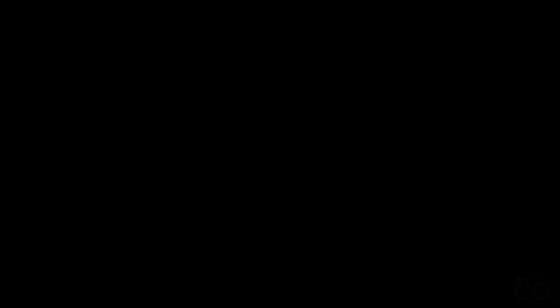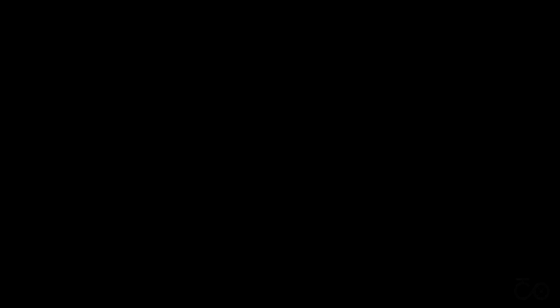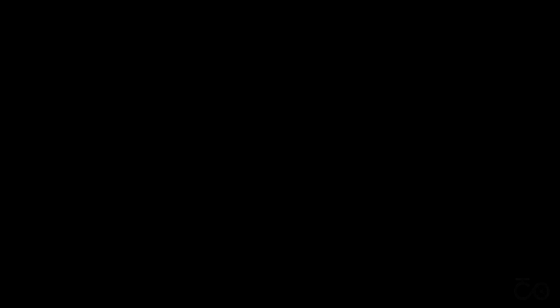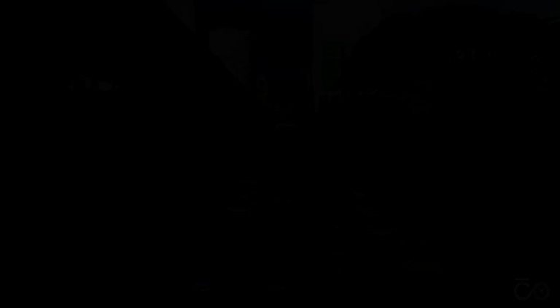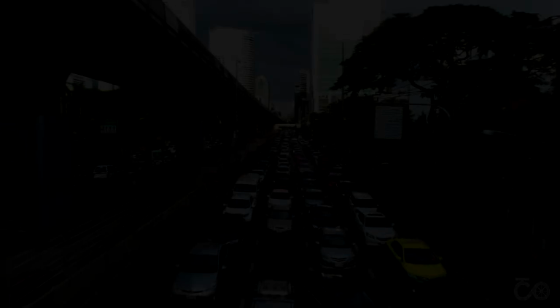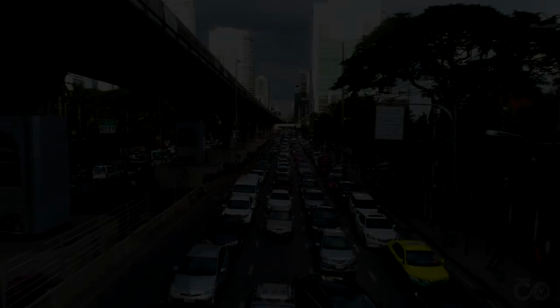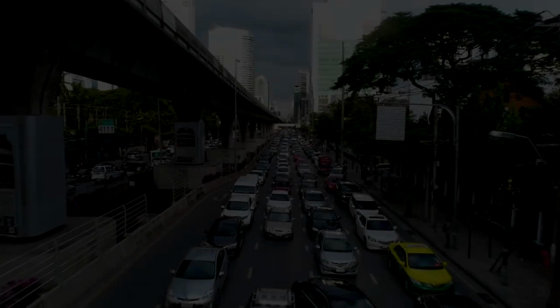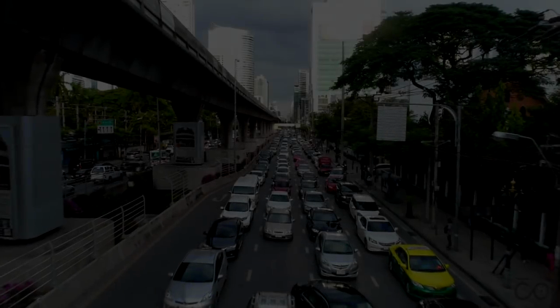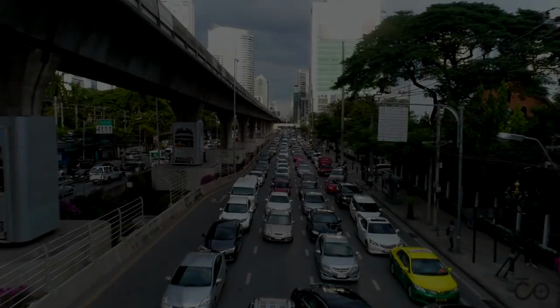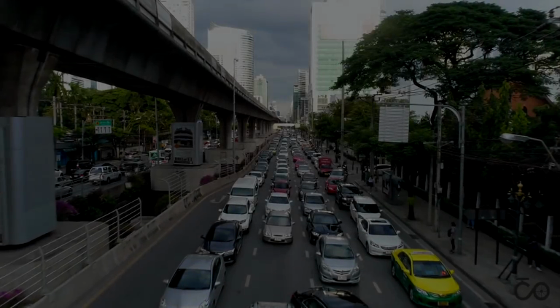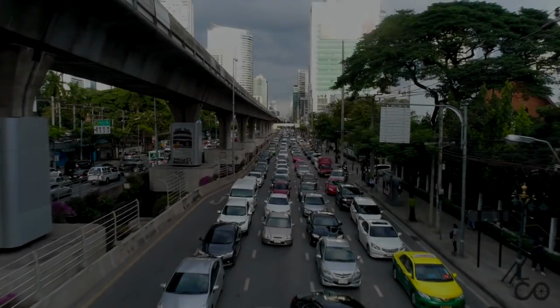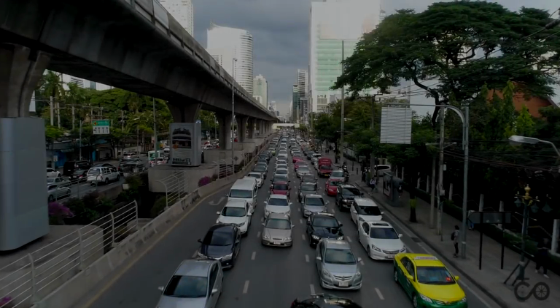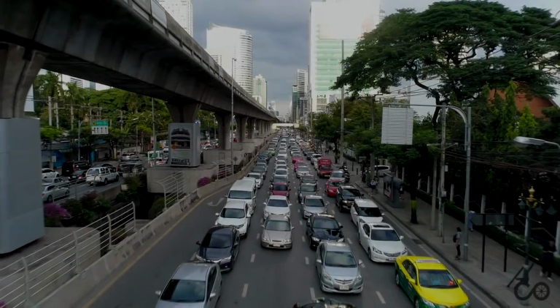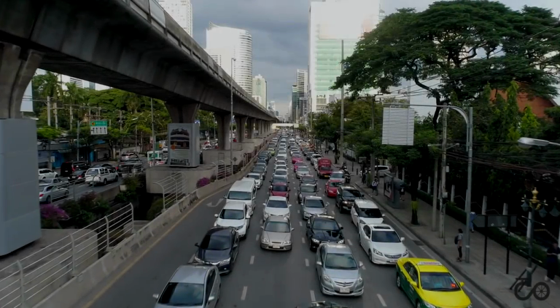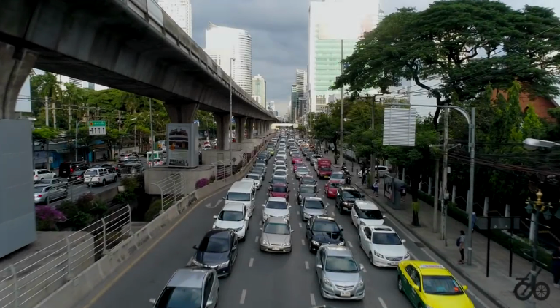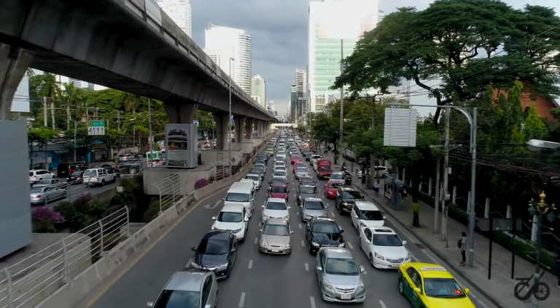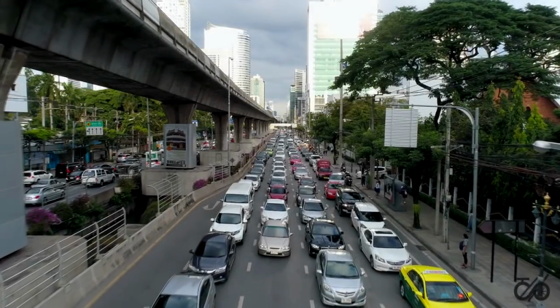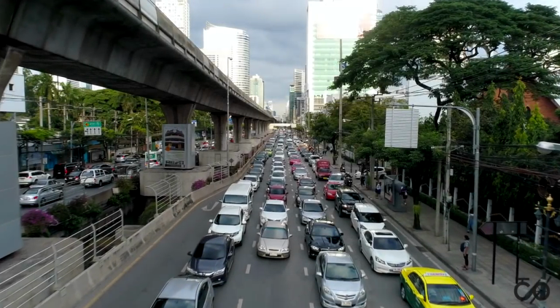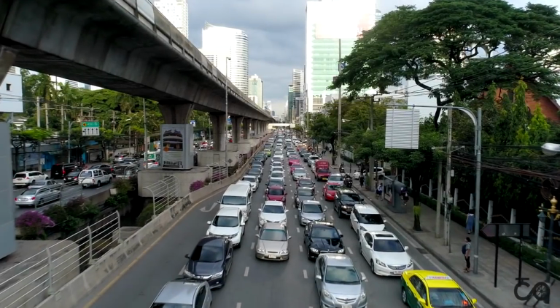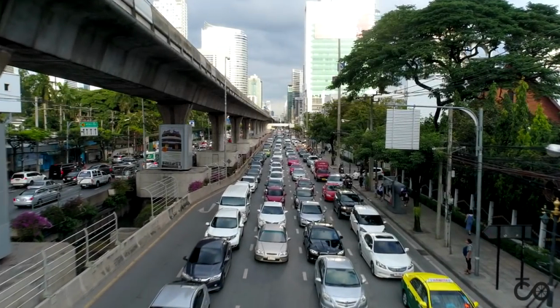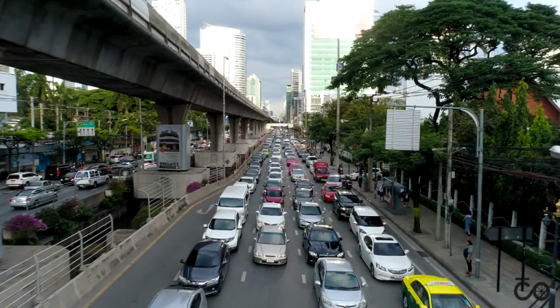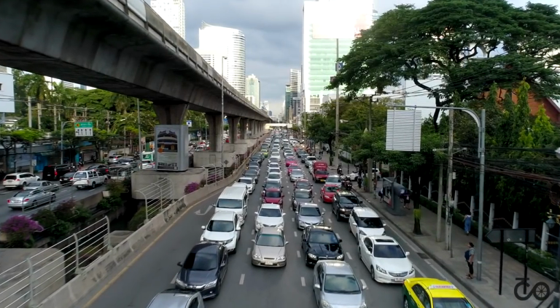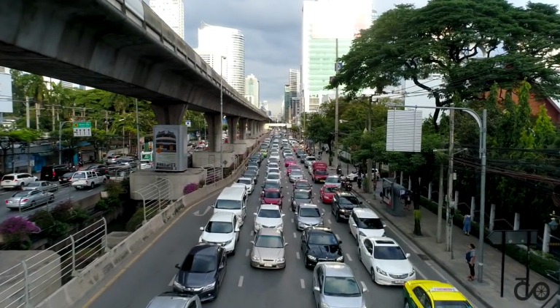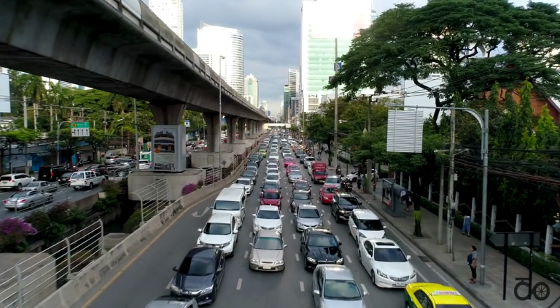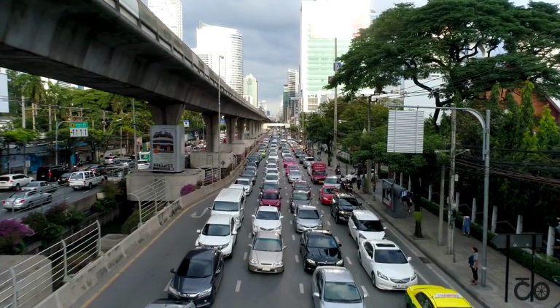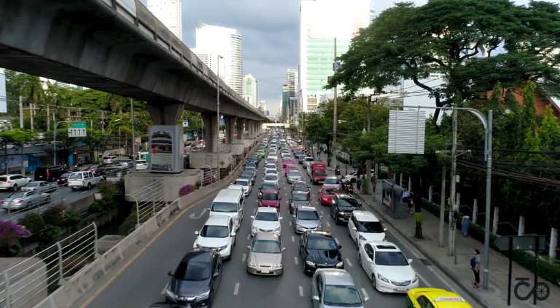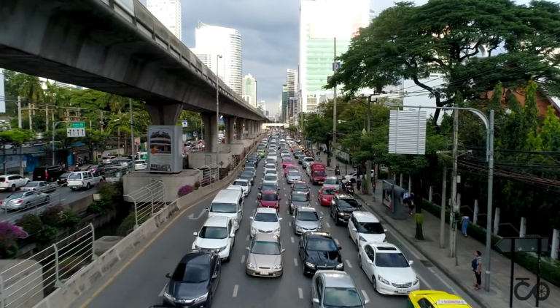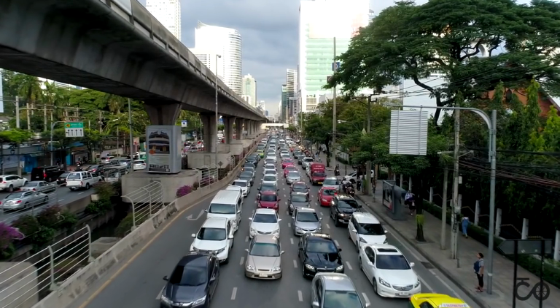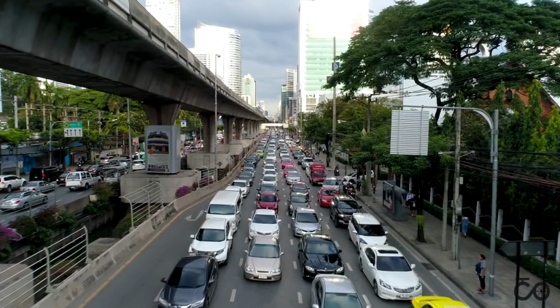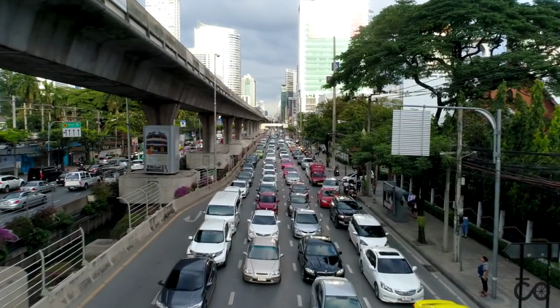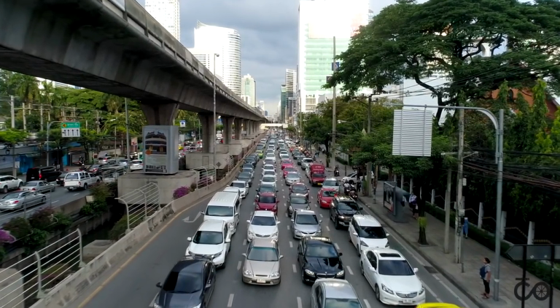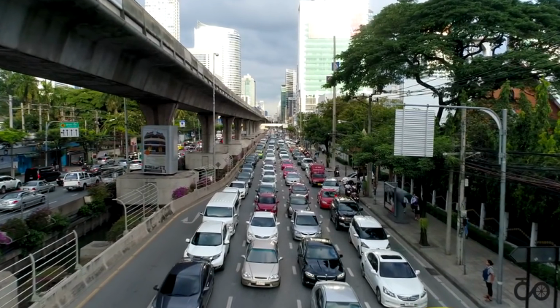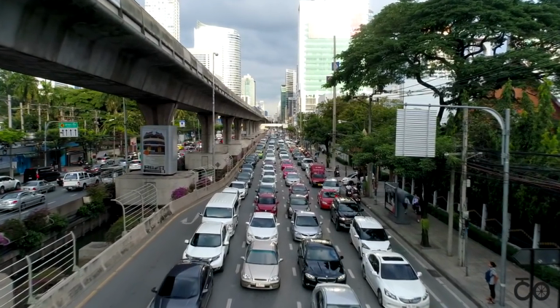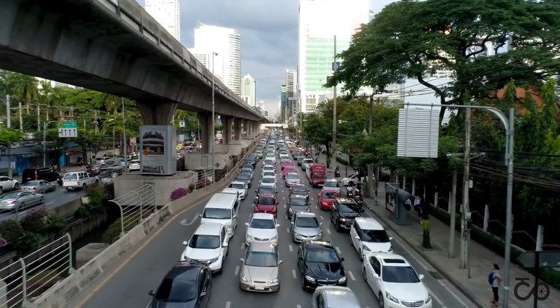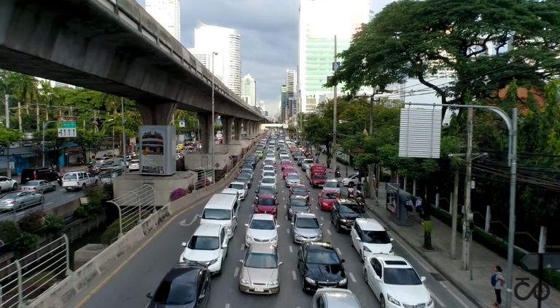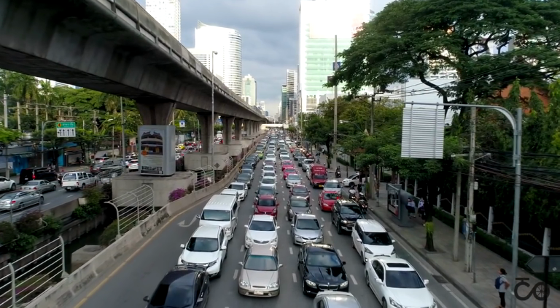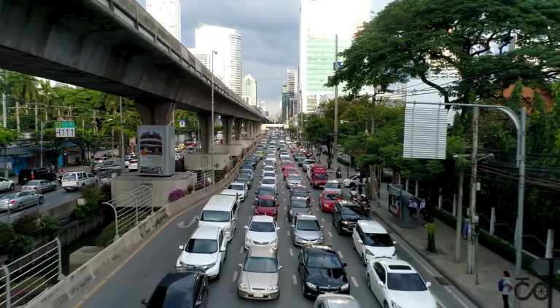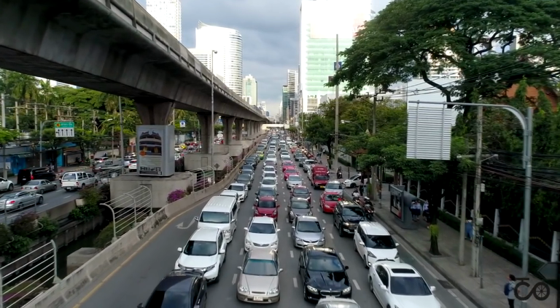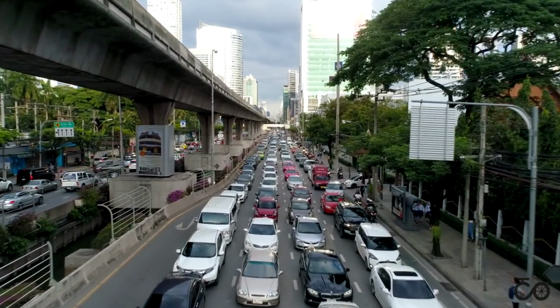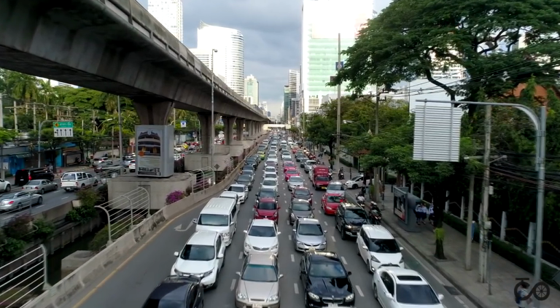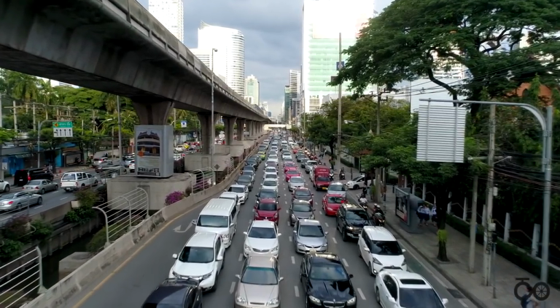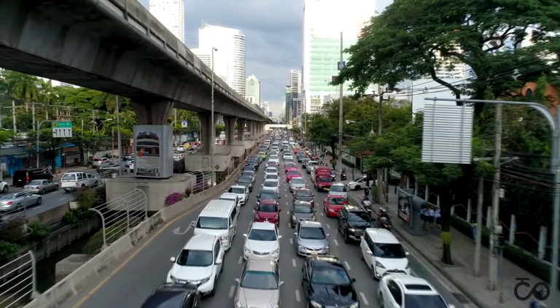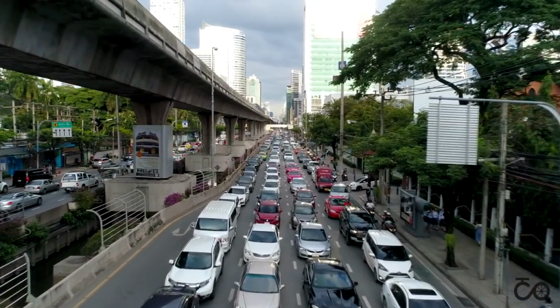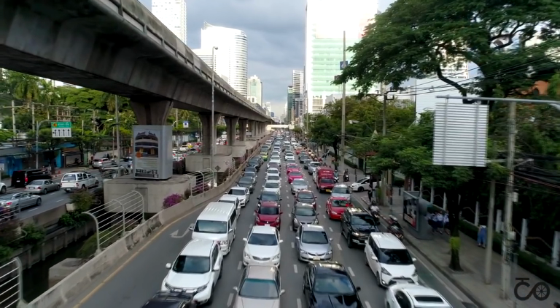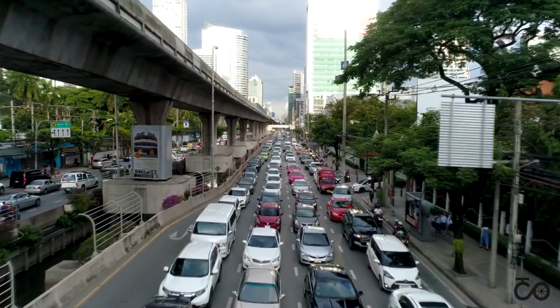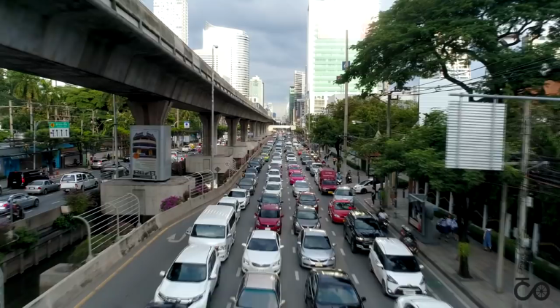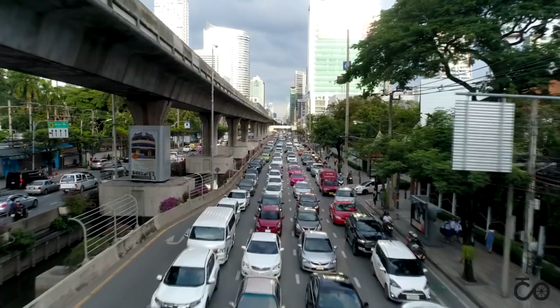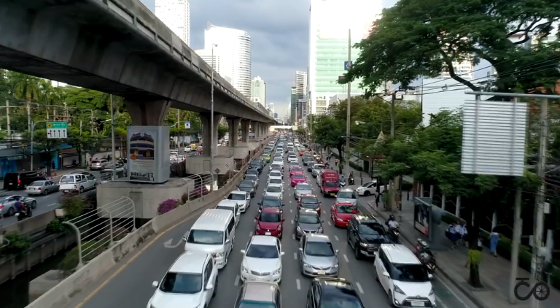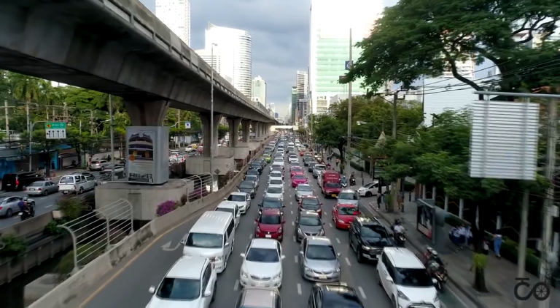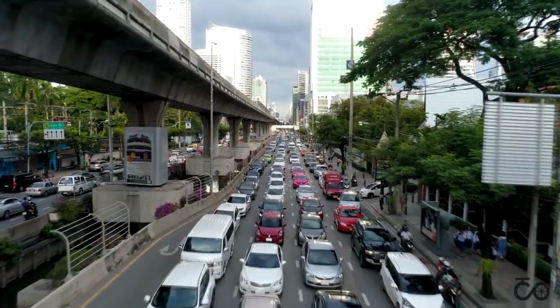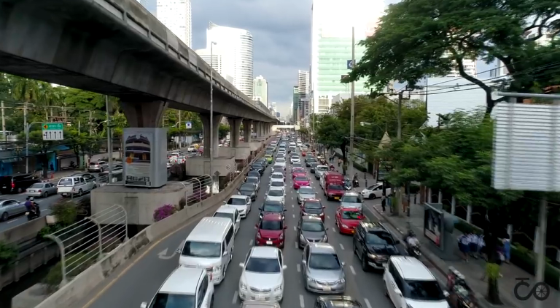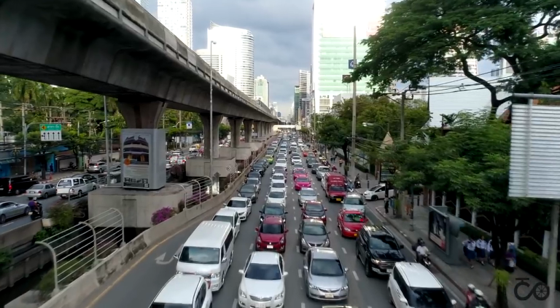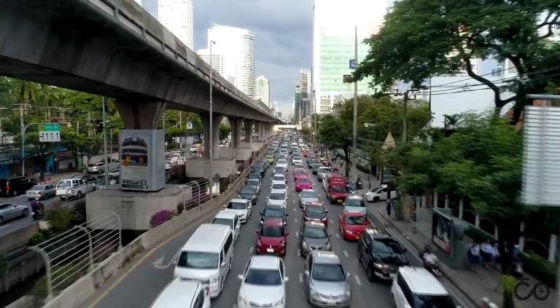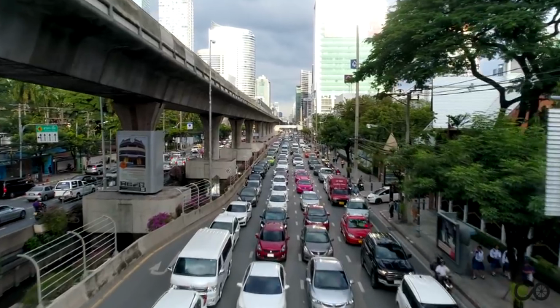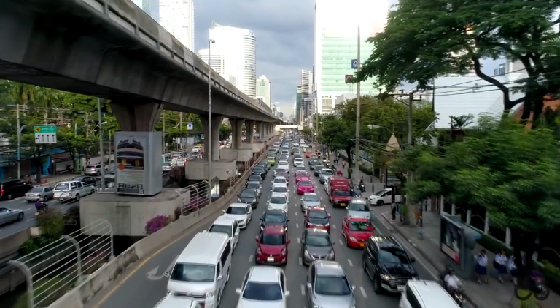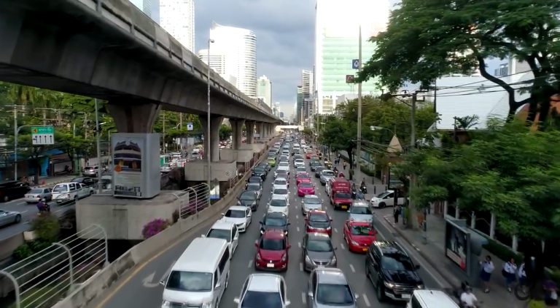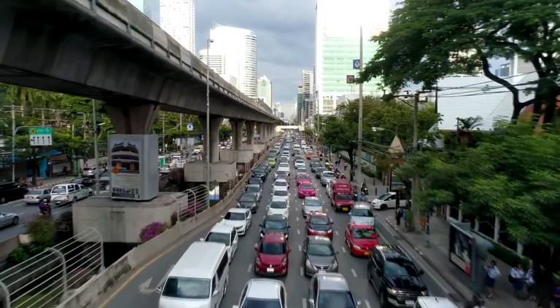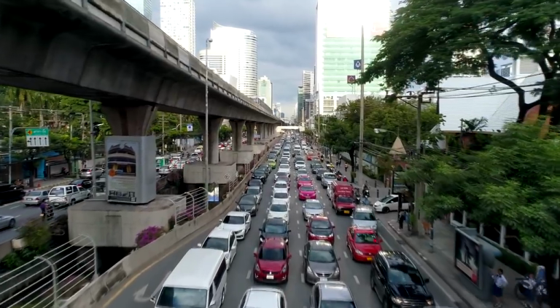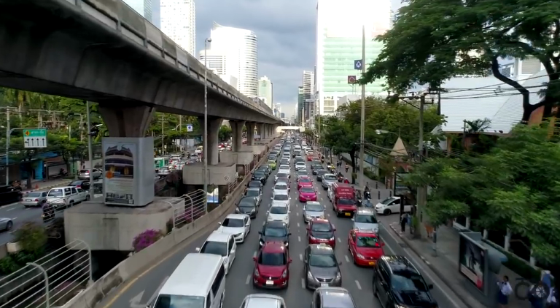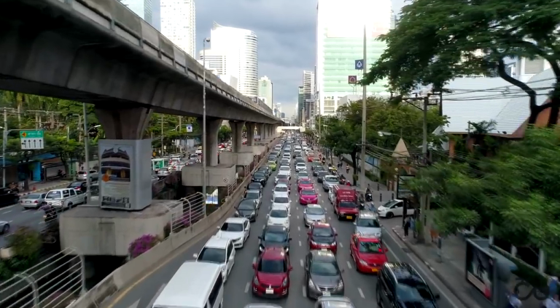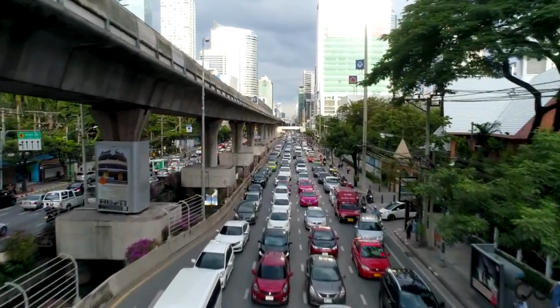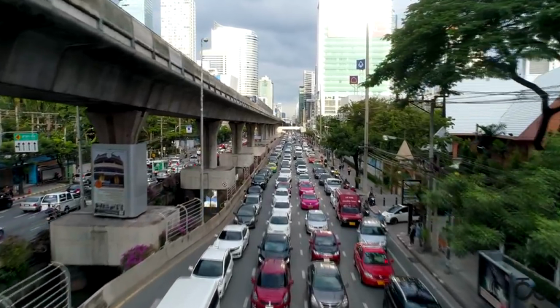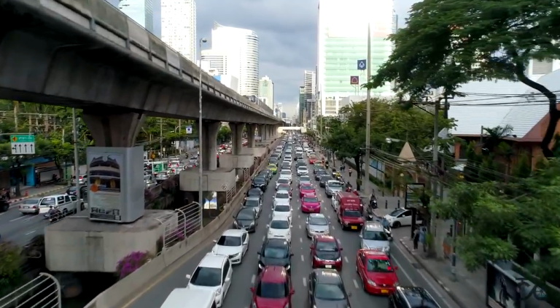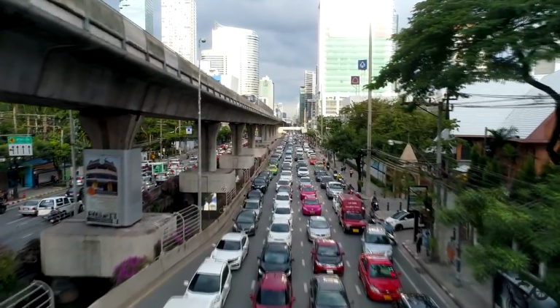Traffic can be very bad, and if you're caught in it, you can be stuck for a long time. Don't you just wish you could fly over it all?